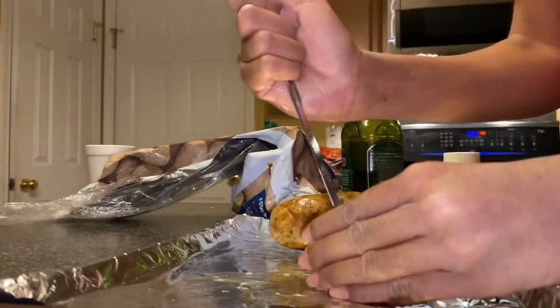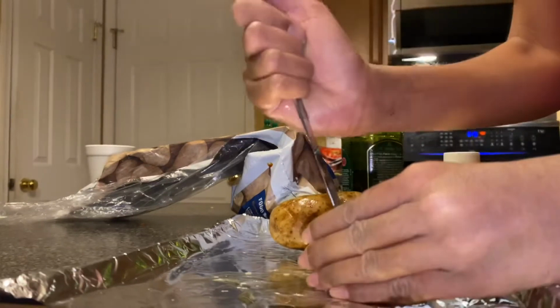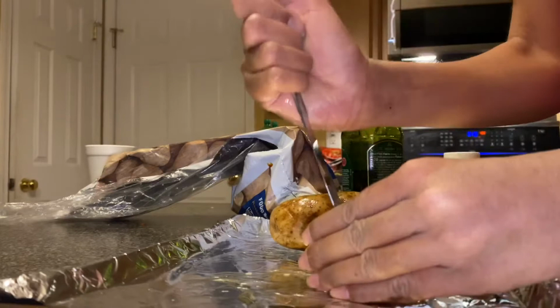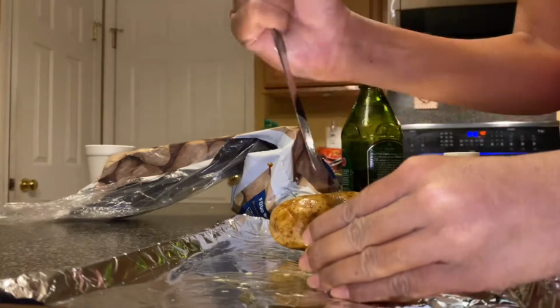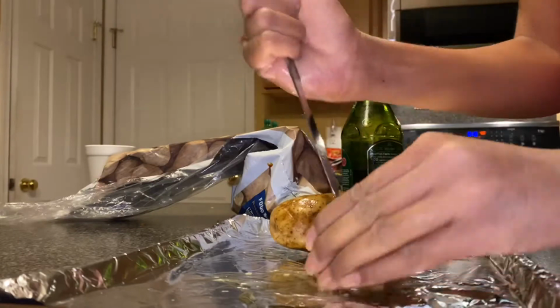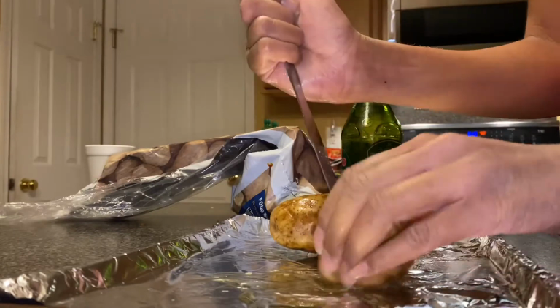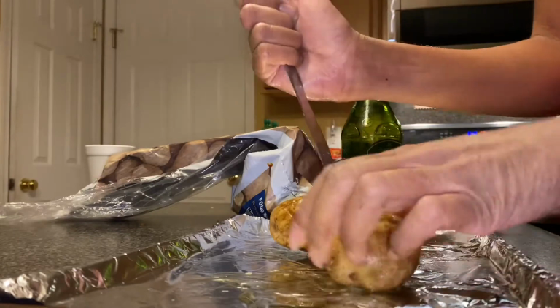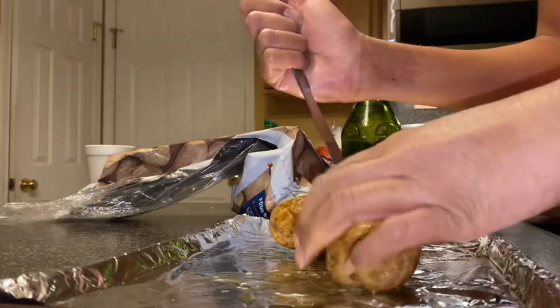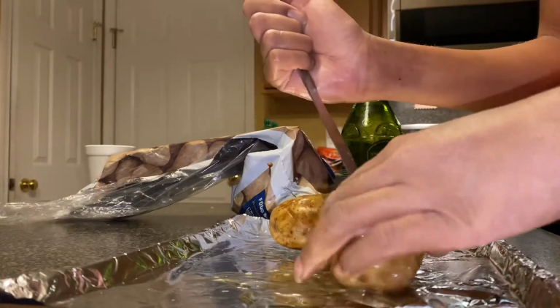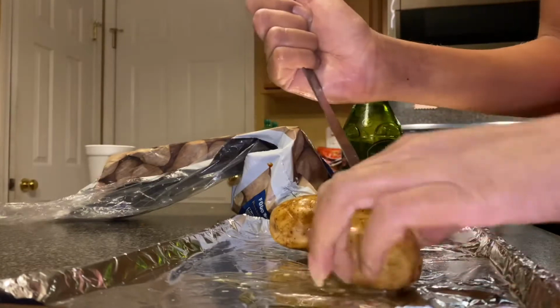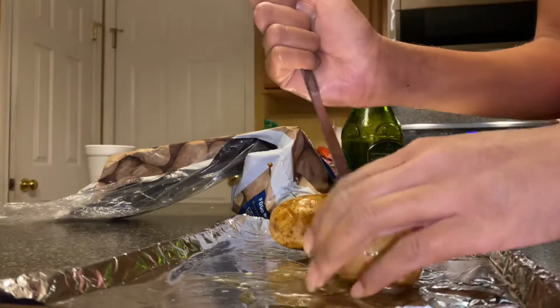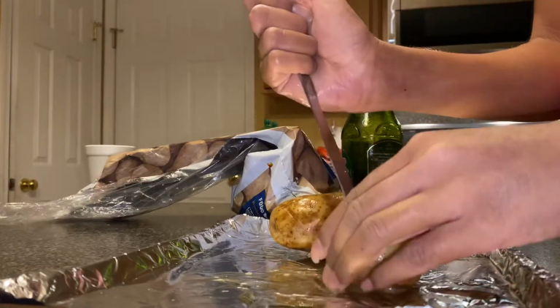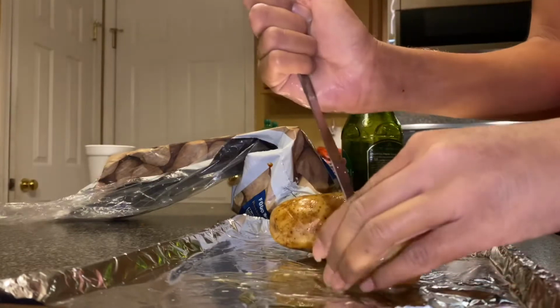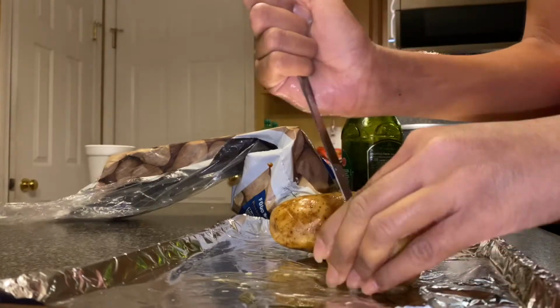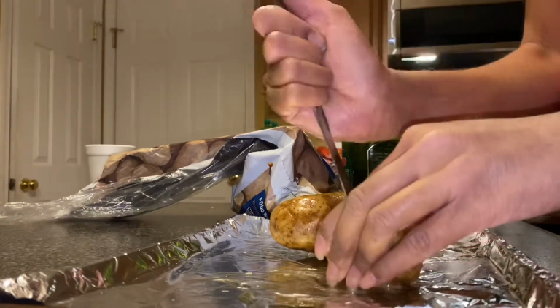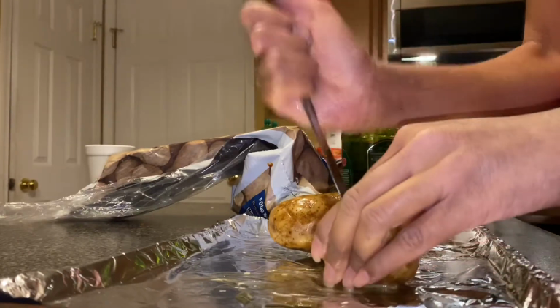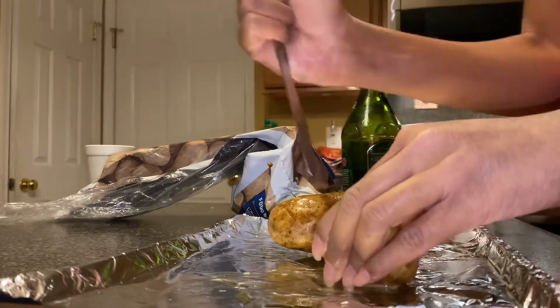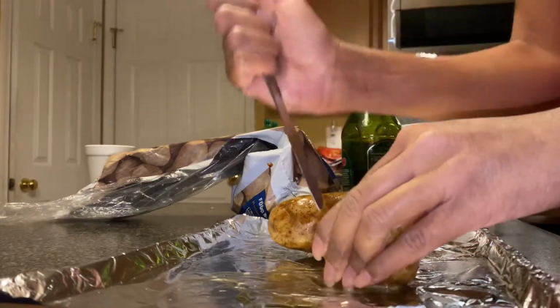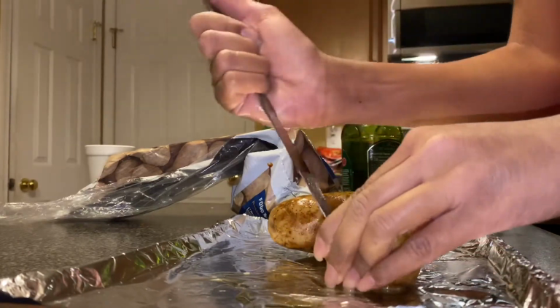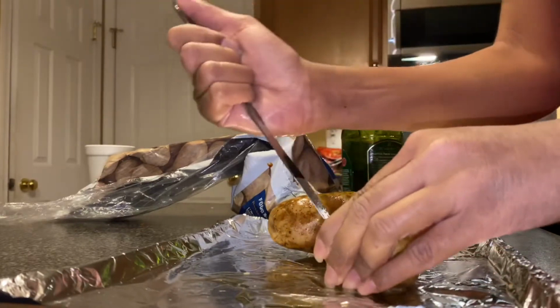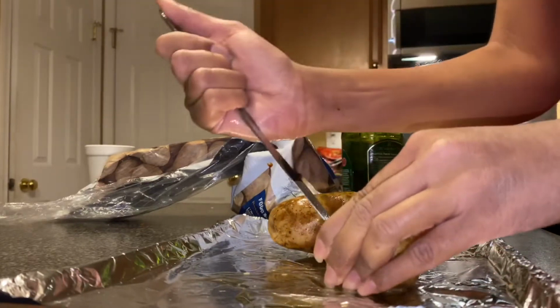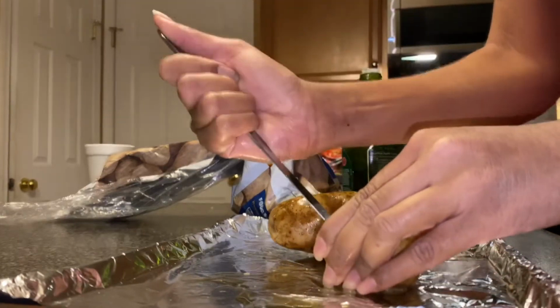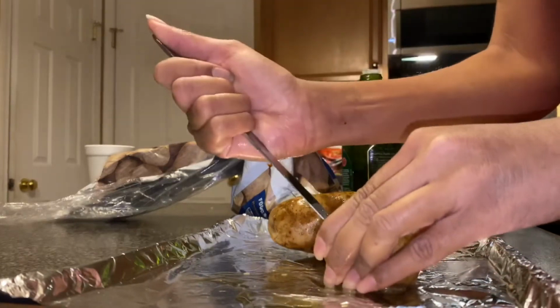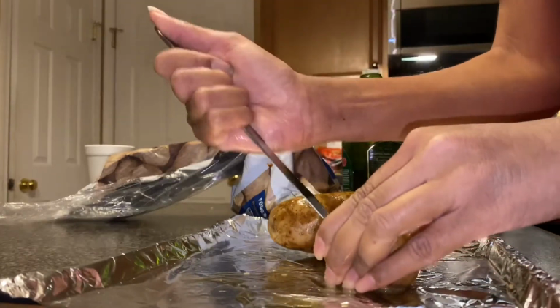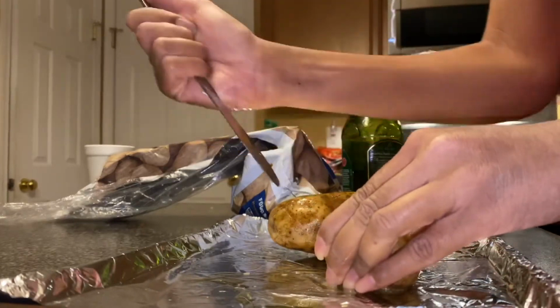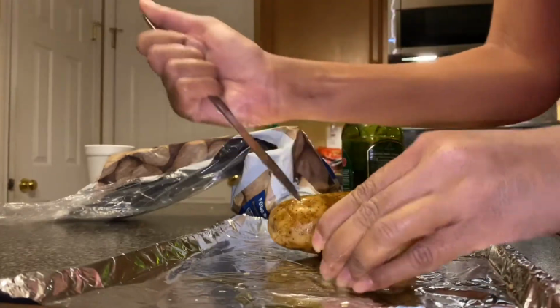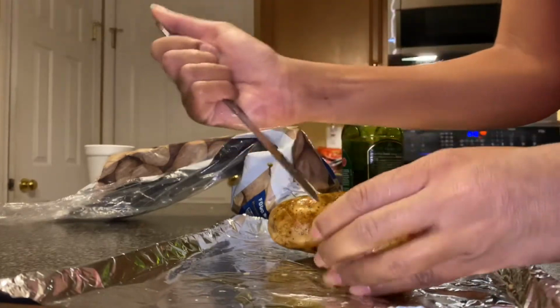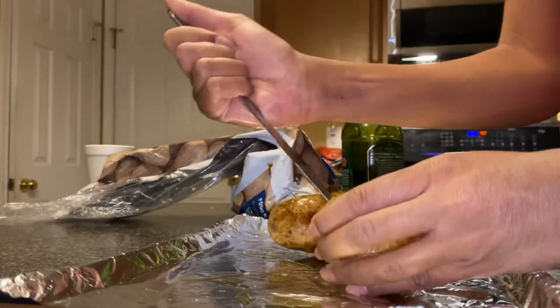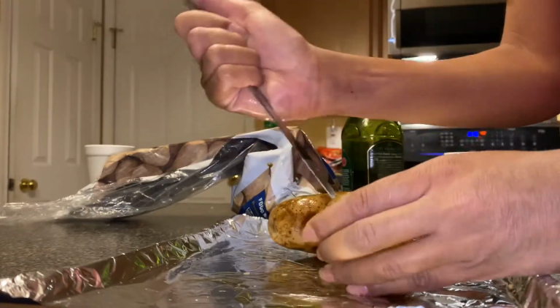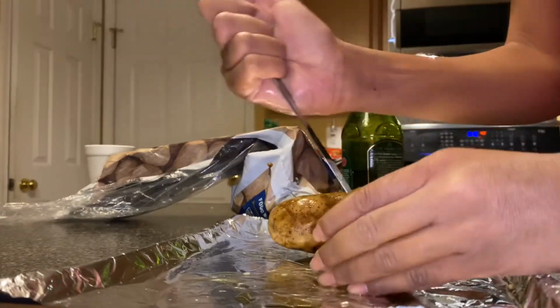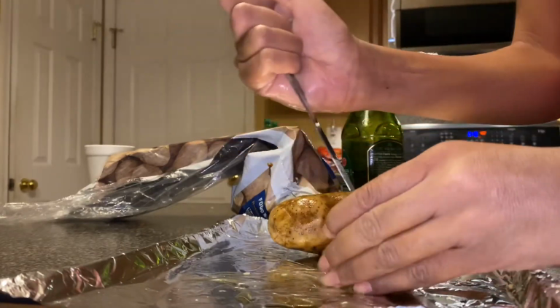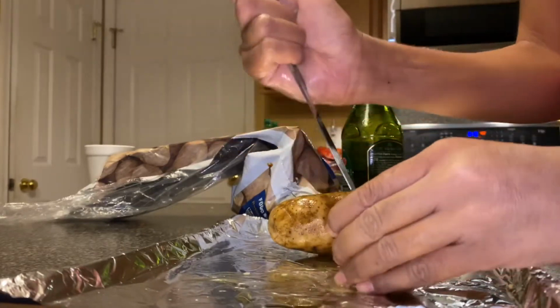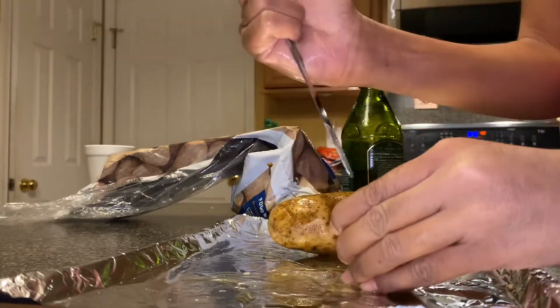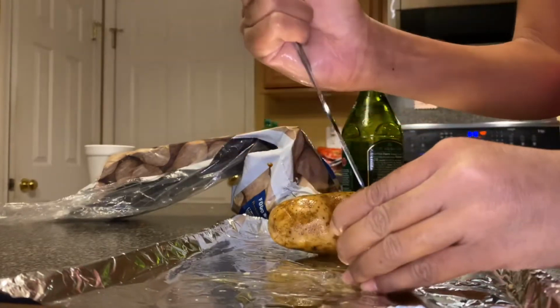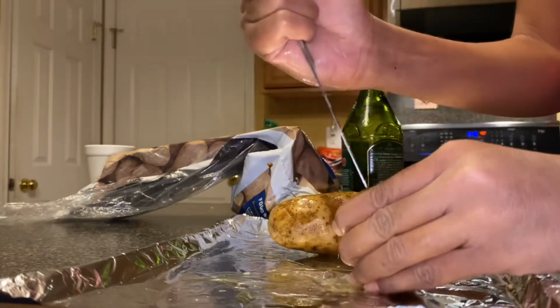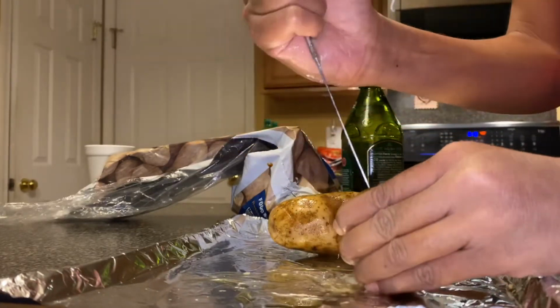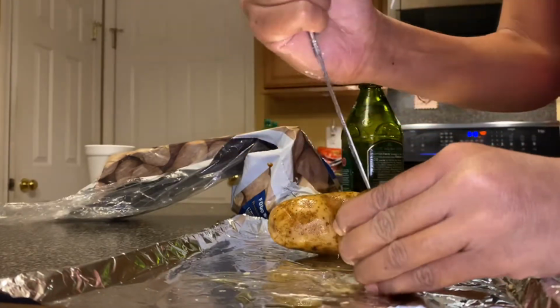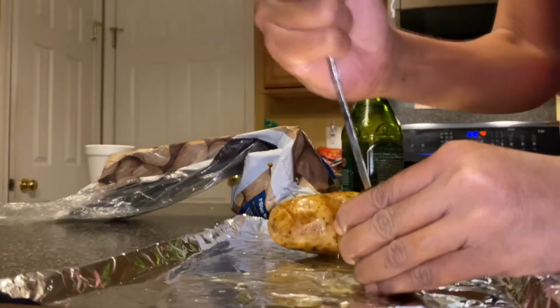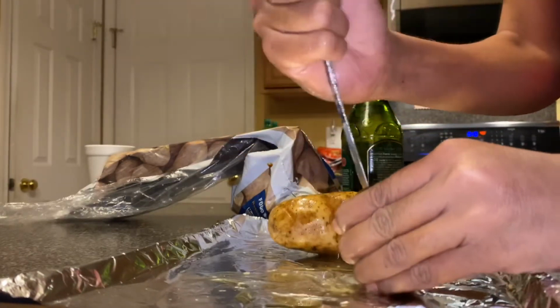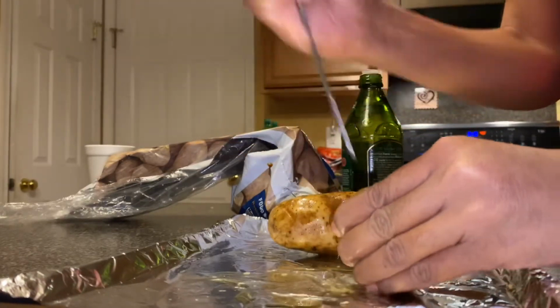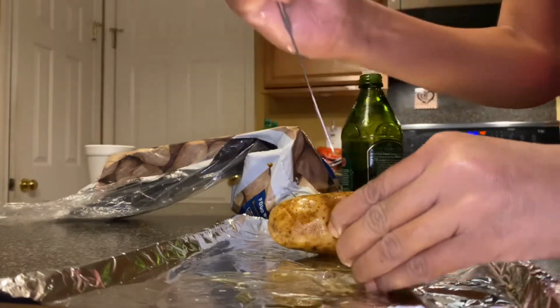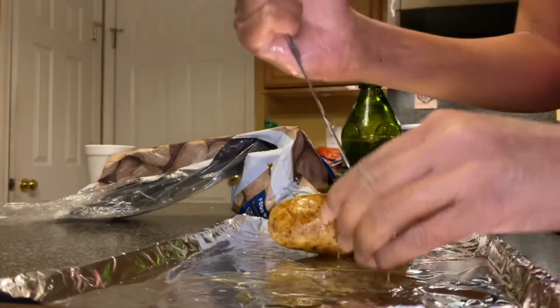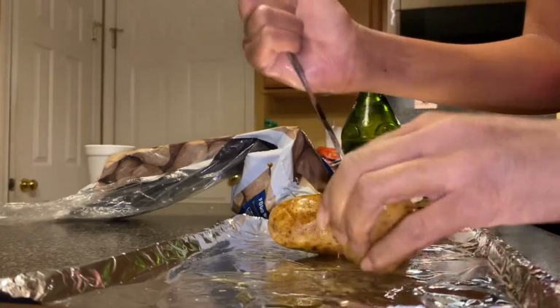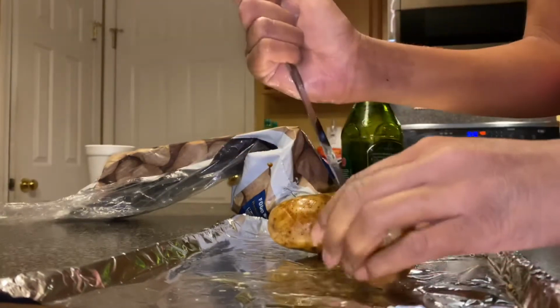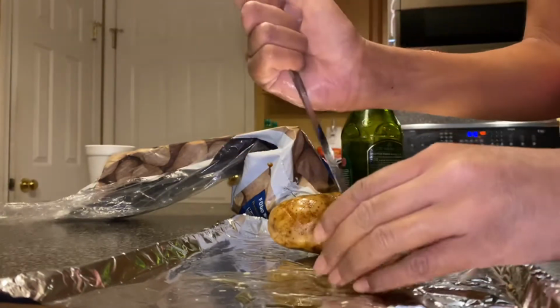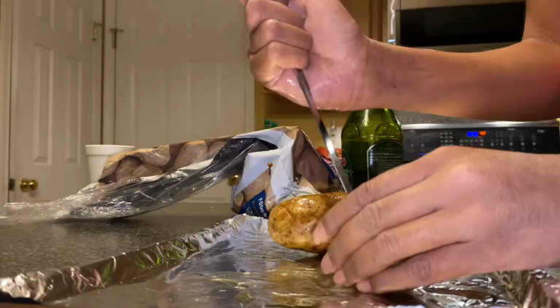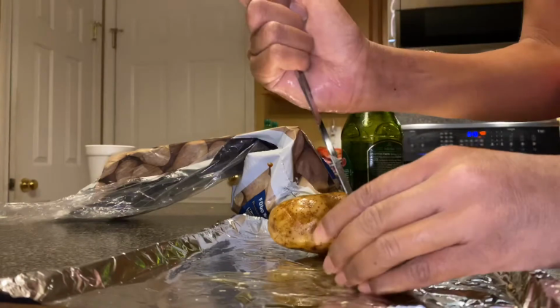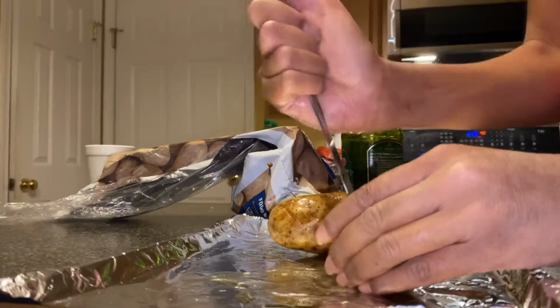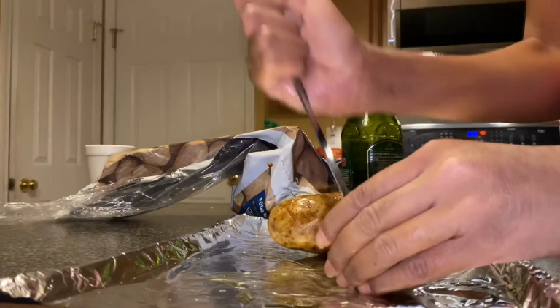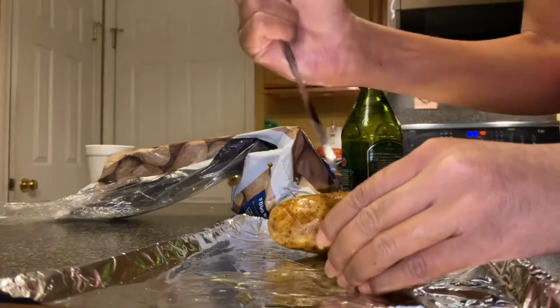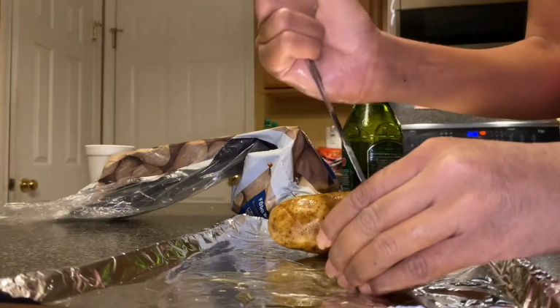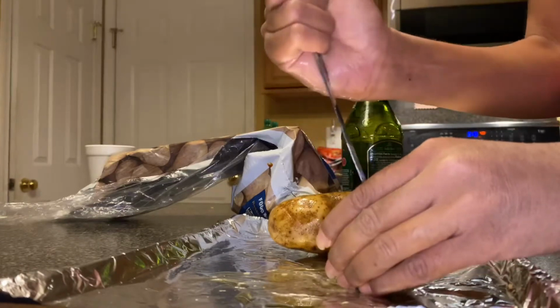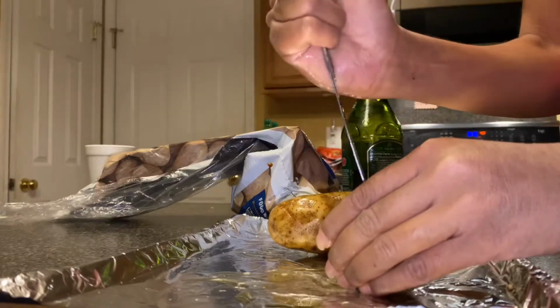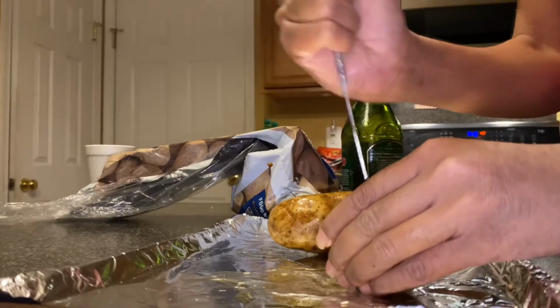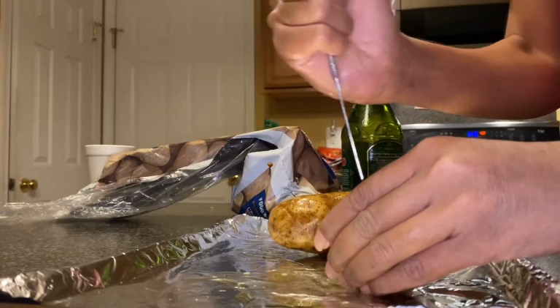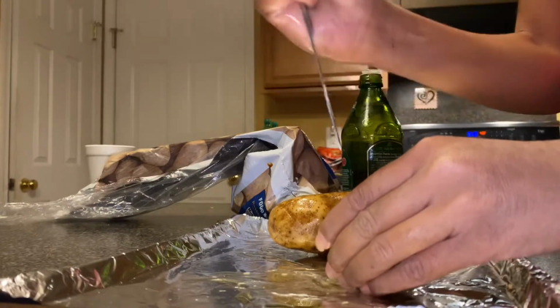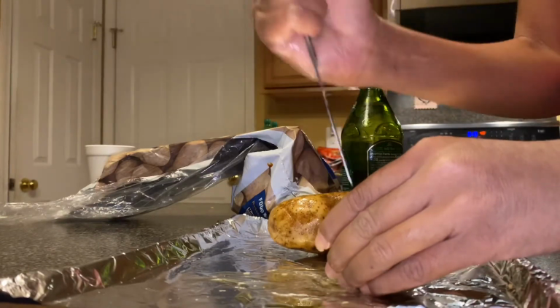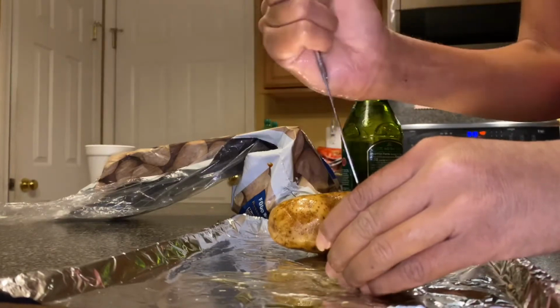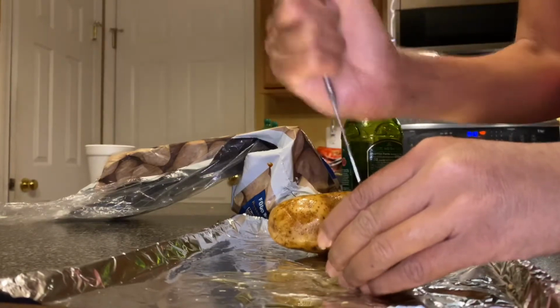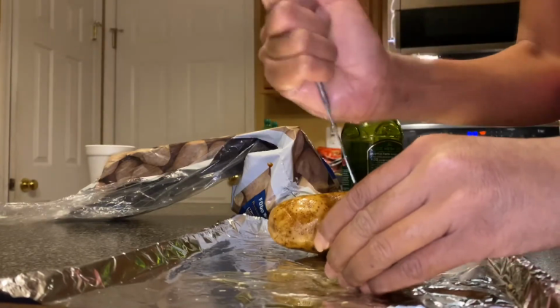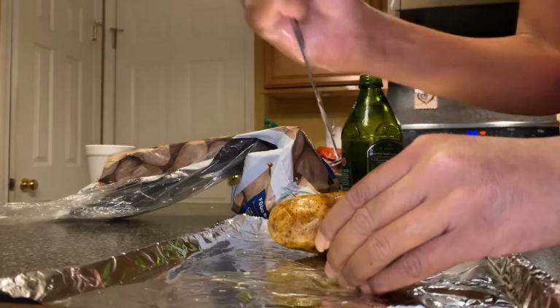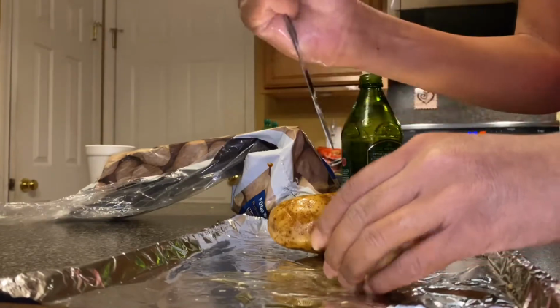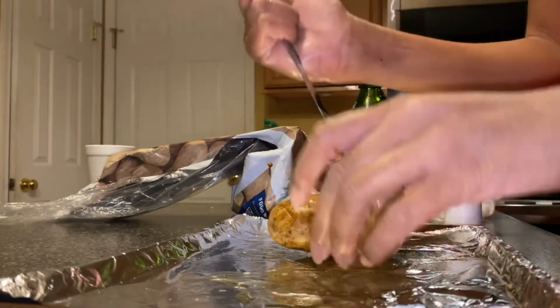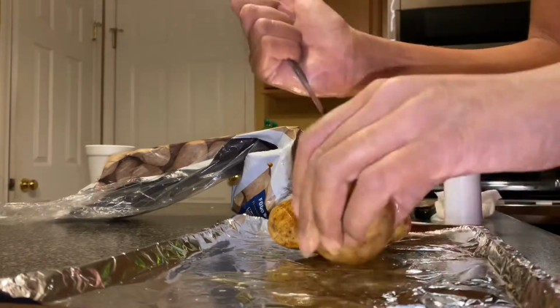At this point I'm just poking holes all over my potato, making sure I get everywhere so the potato can soften in the oven.